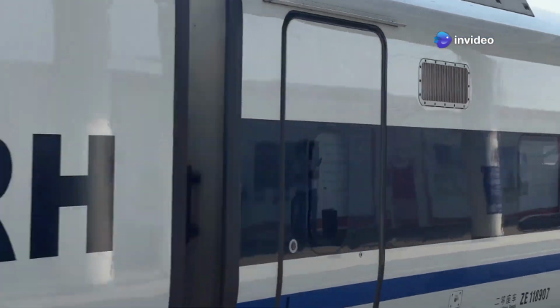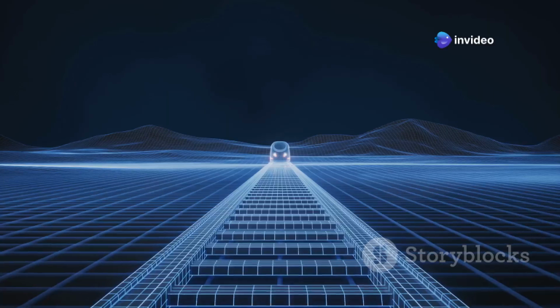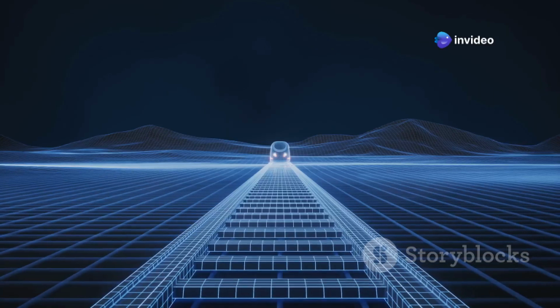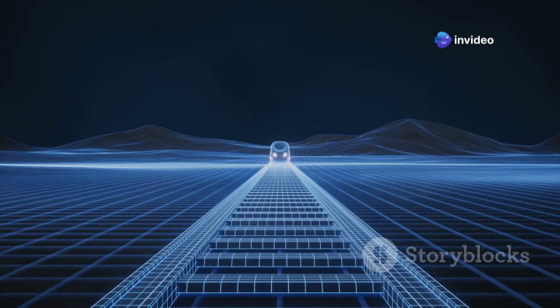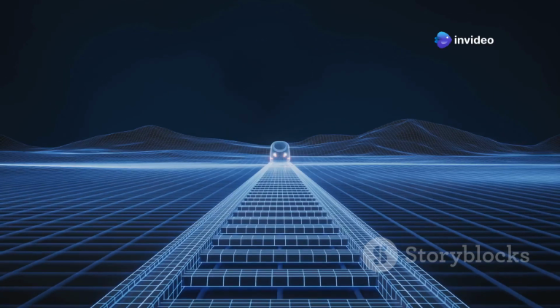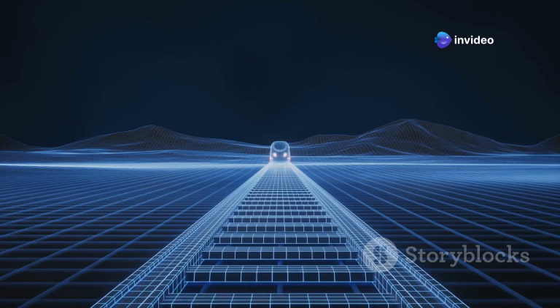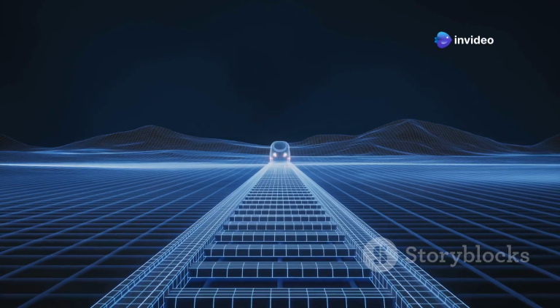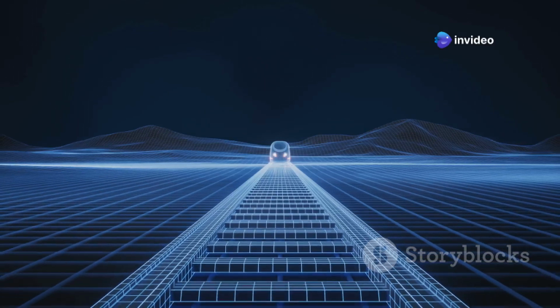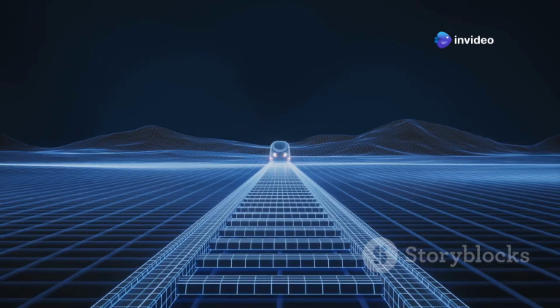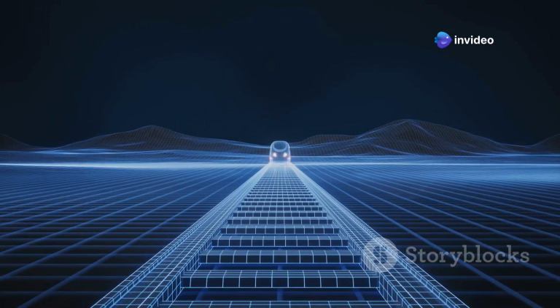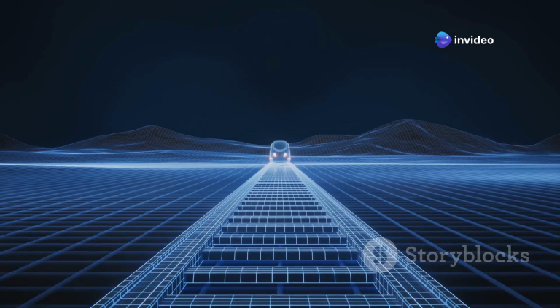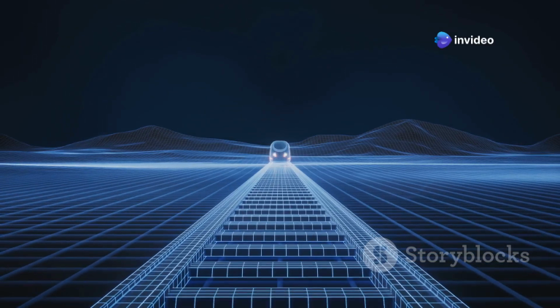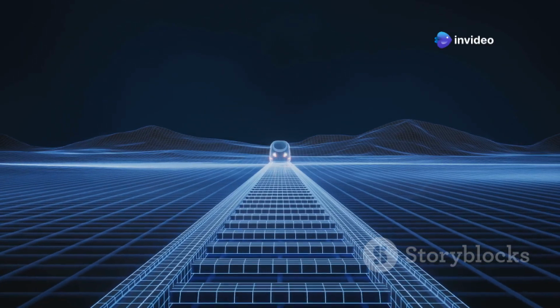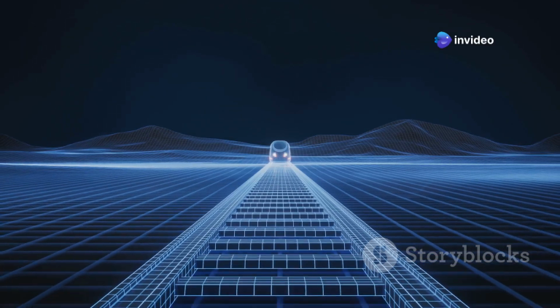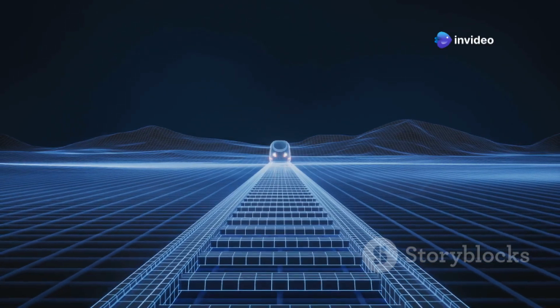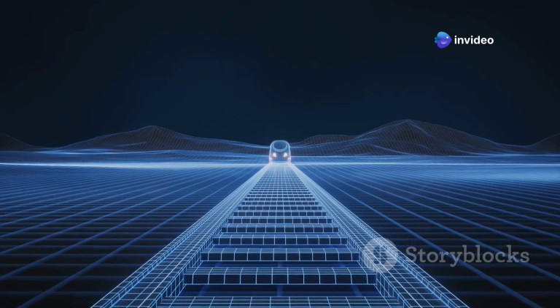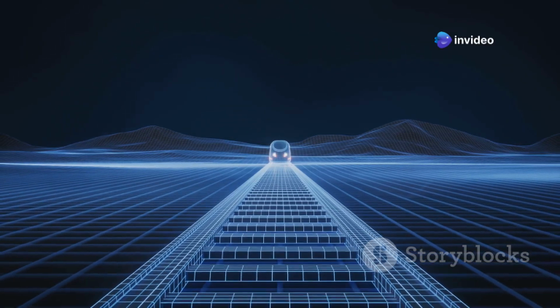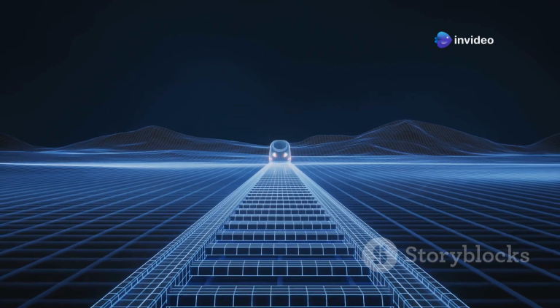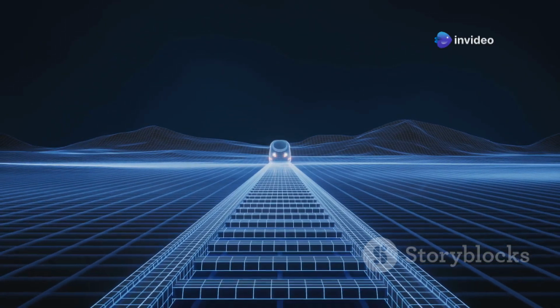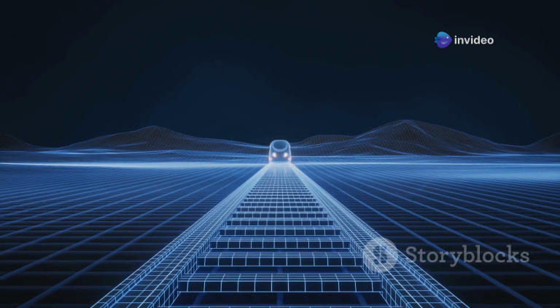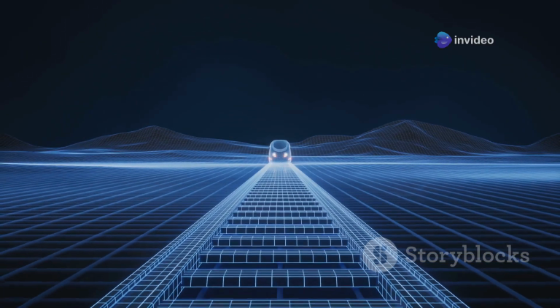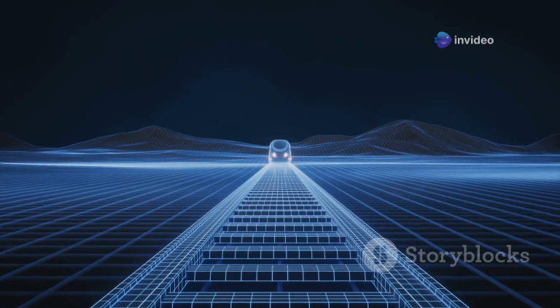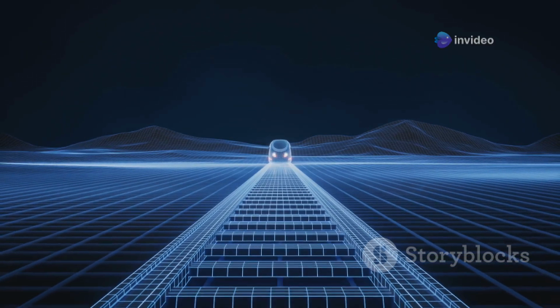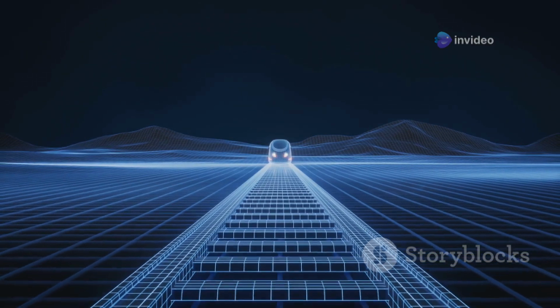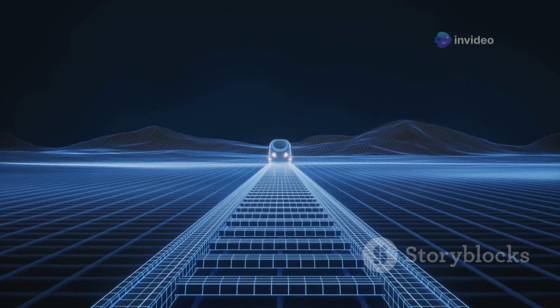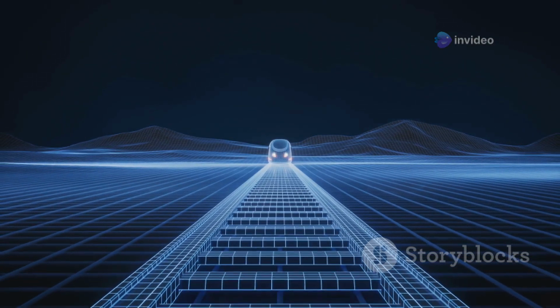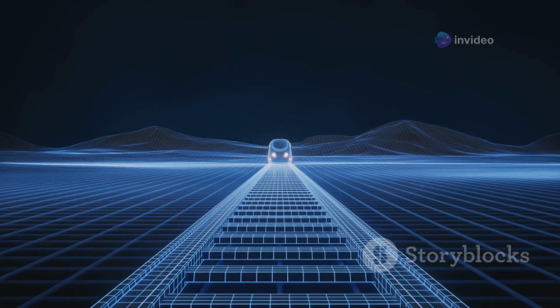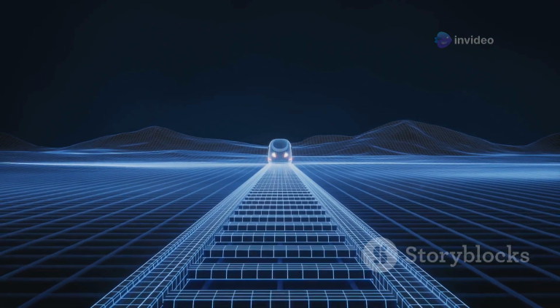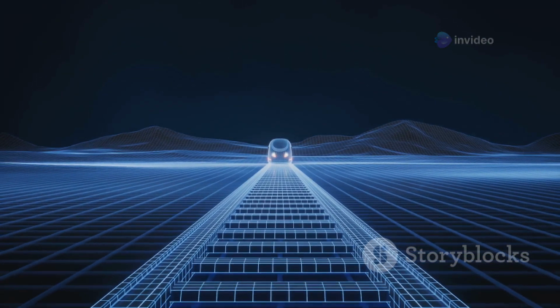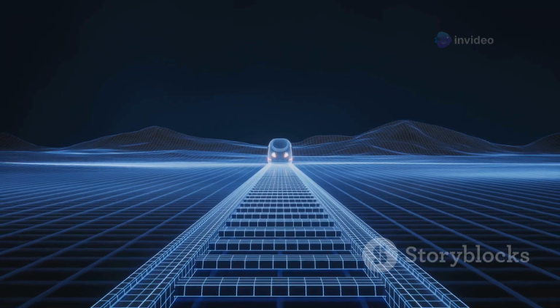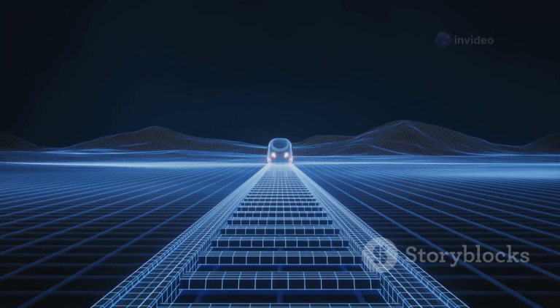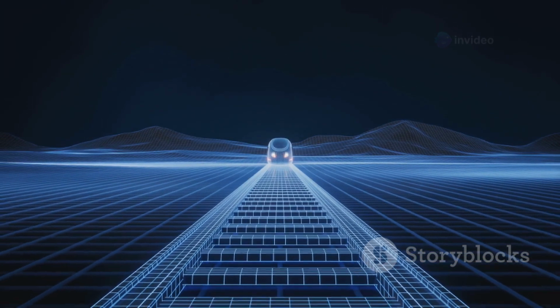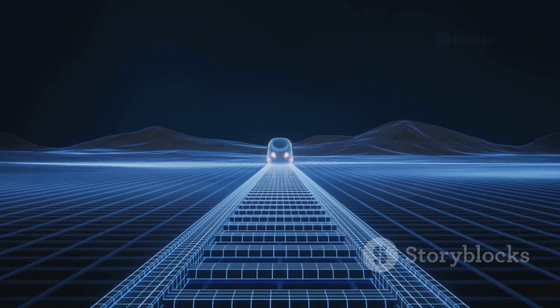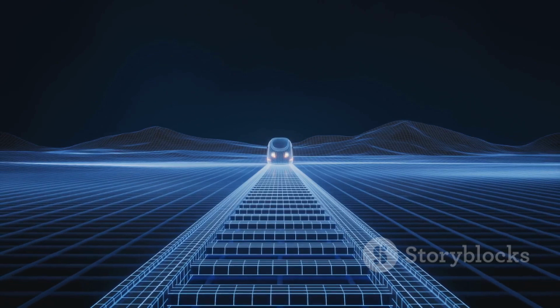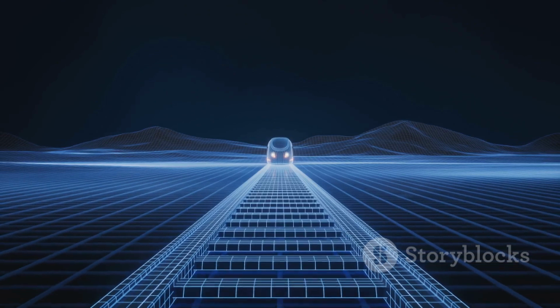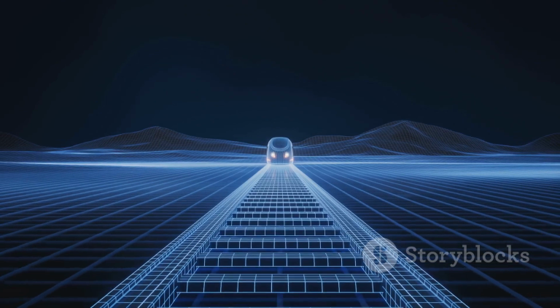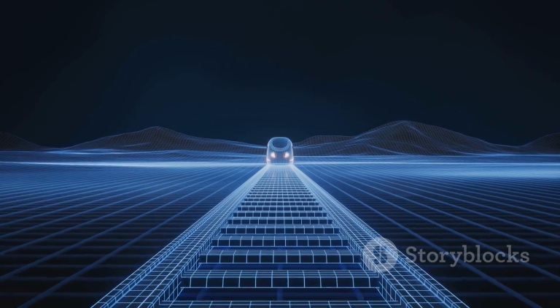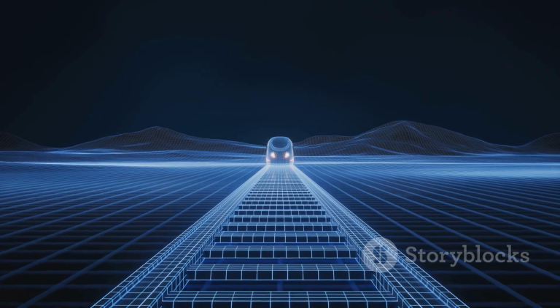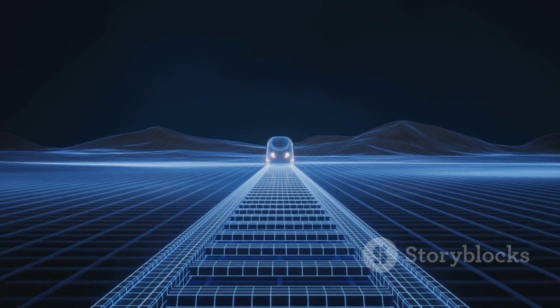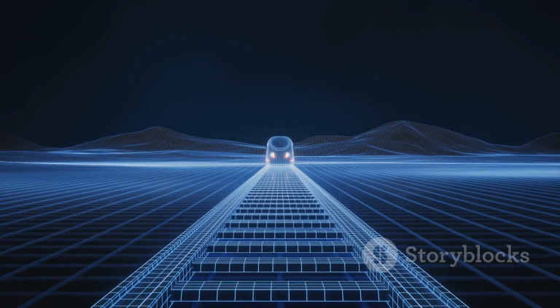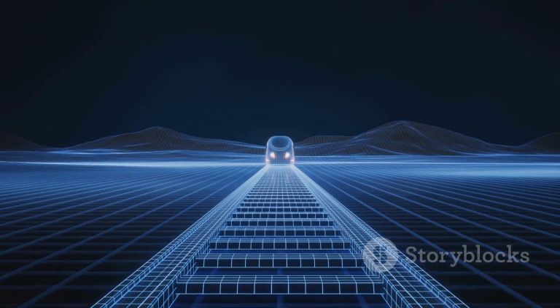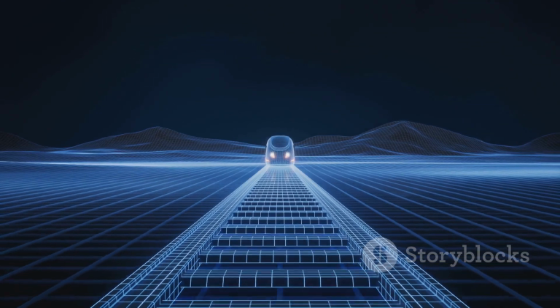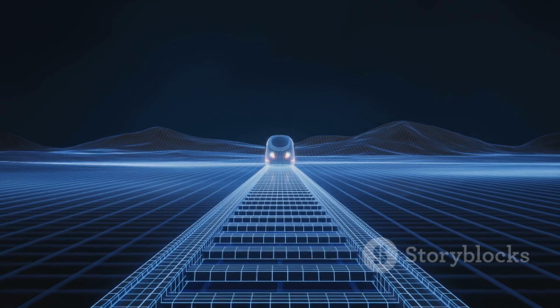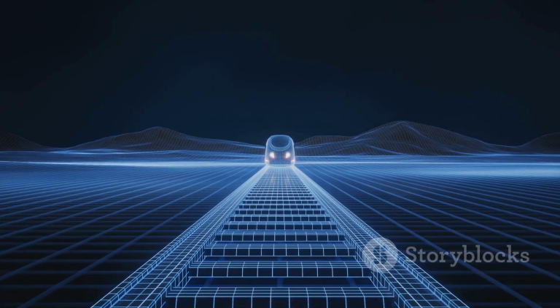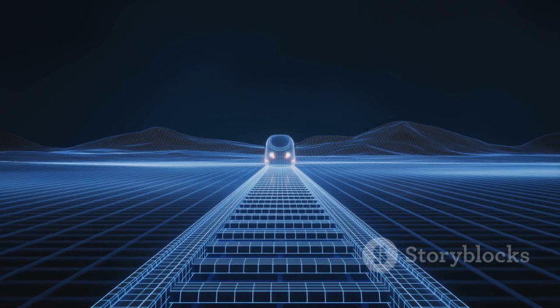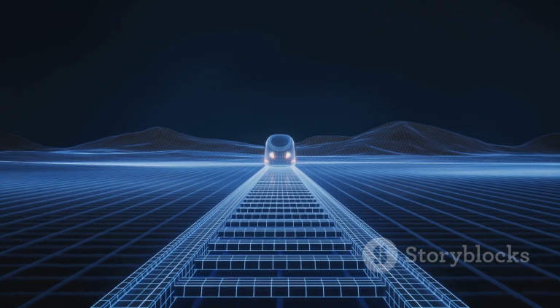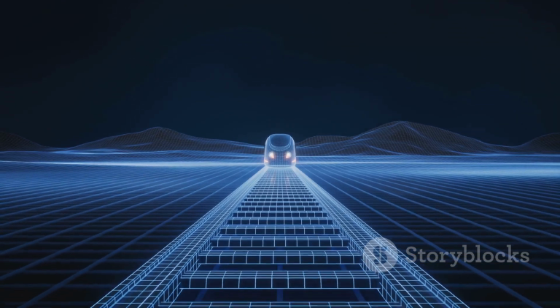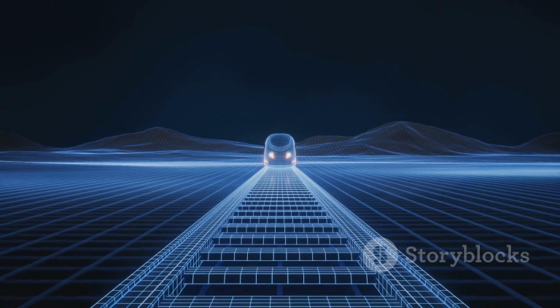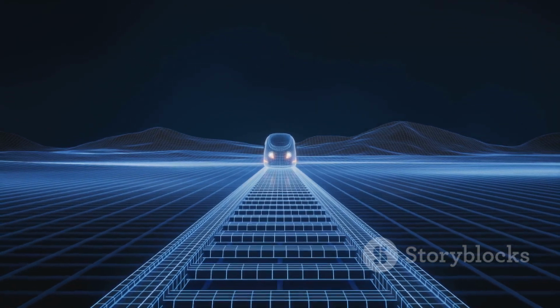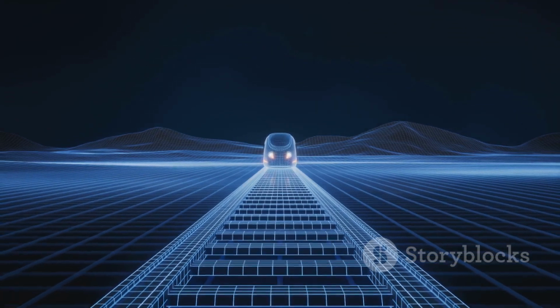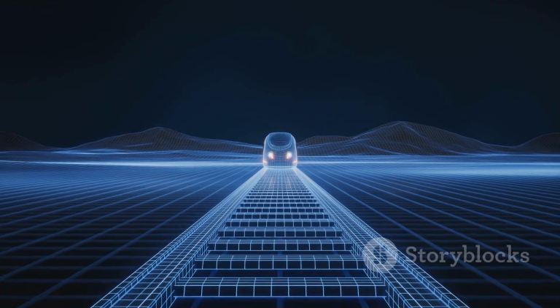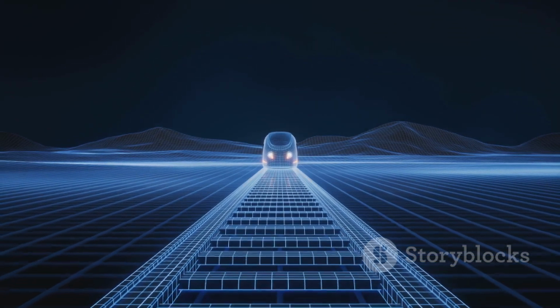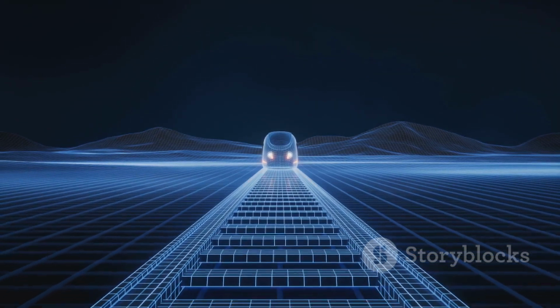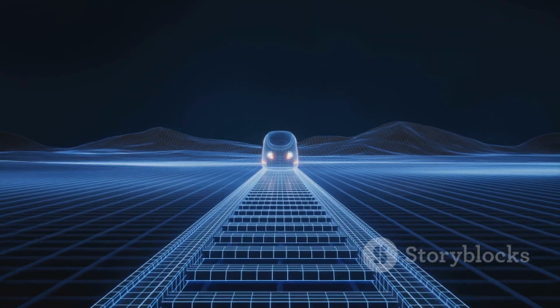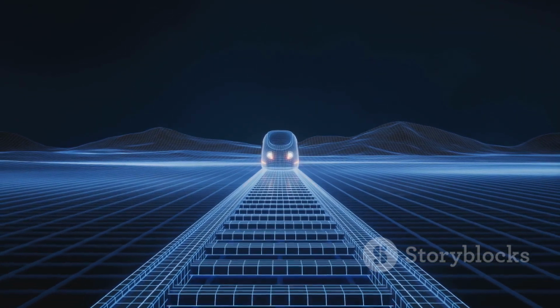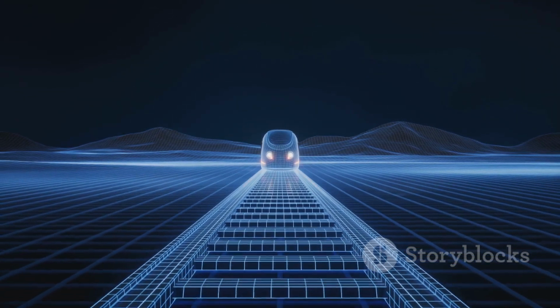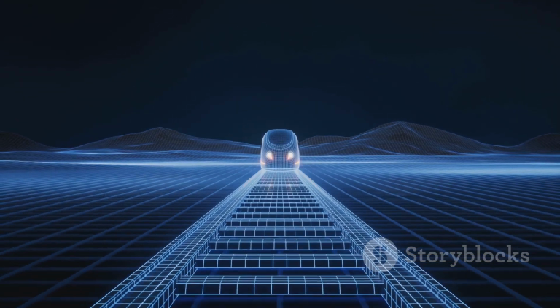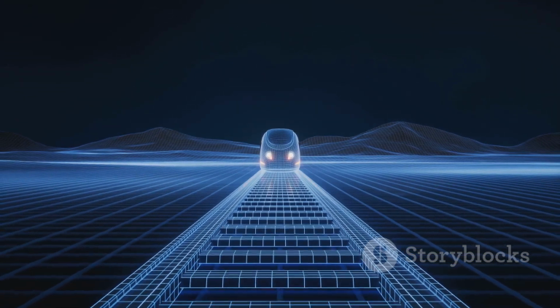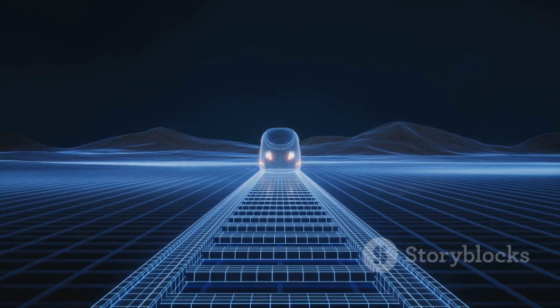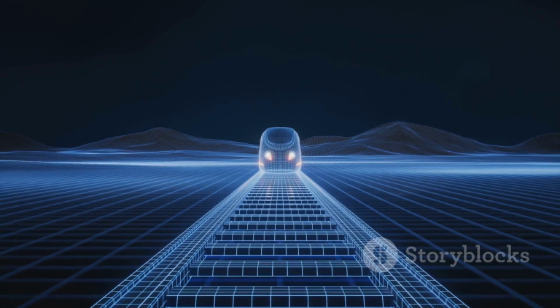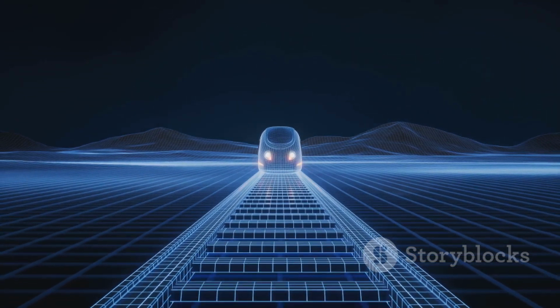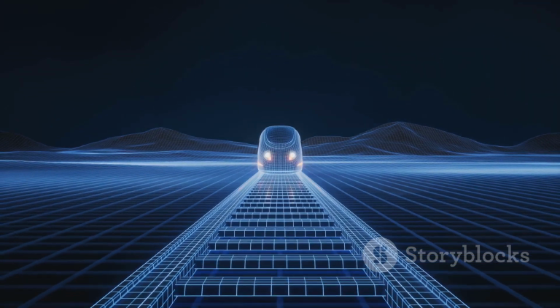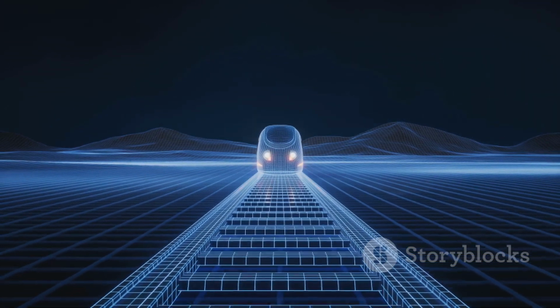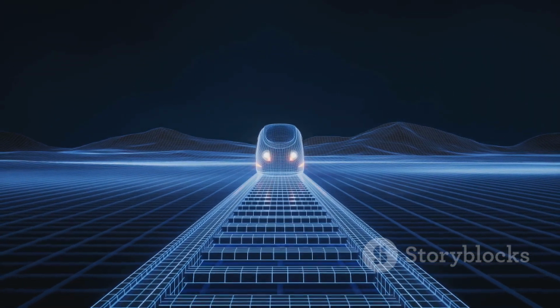Third, electric propulsion. A series of electromagnetic motors push the pod forward, accelerating it to ultra-high speeds.